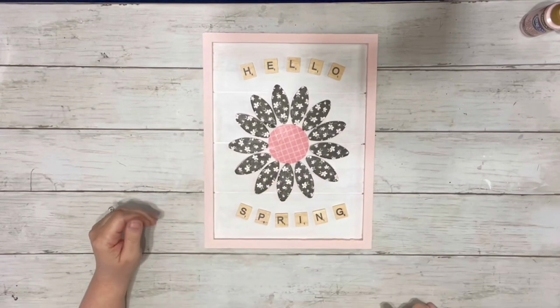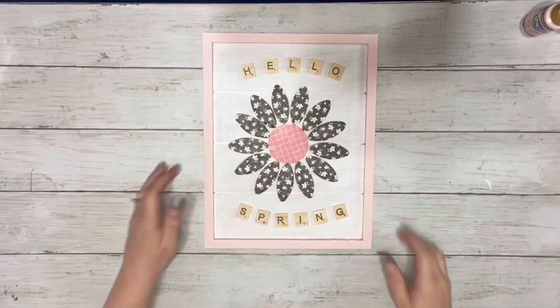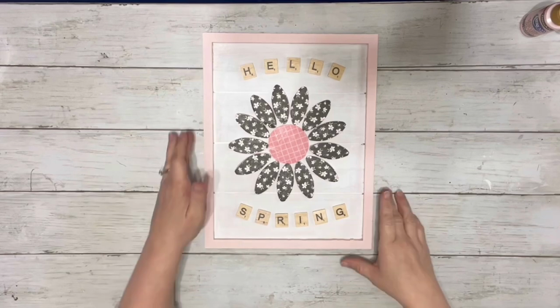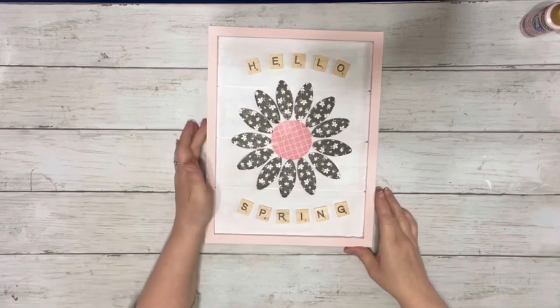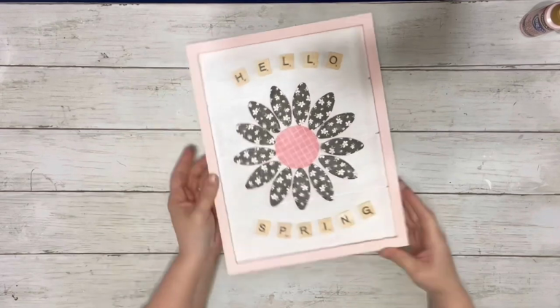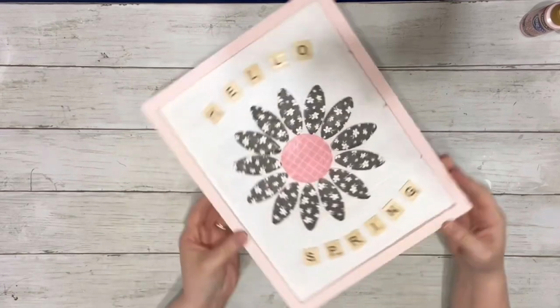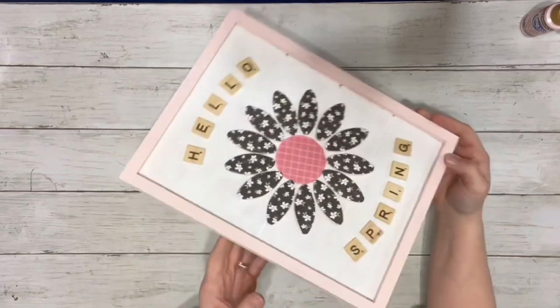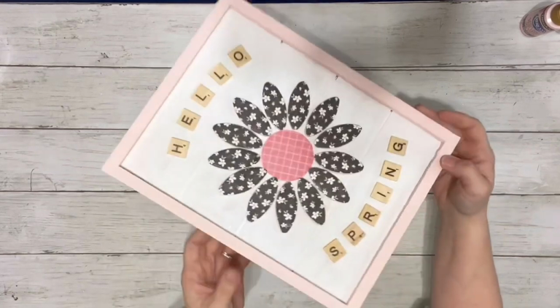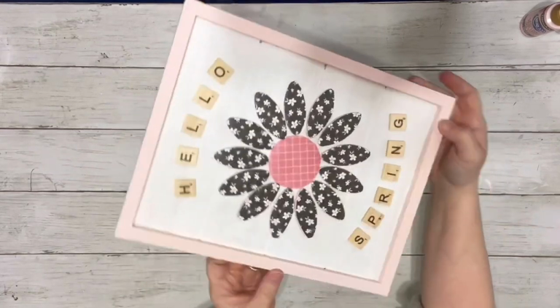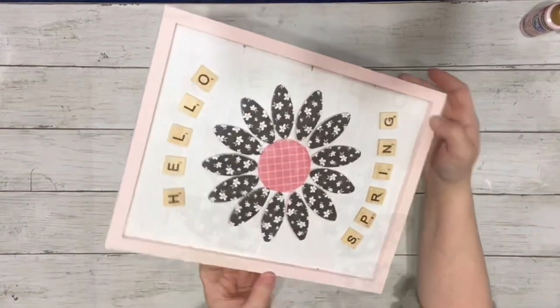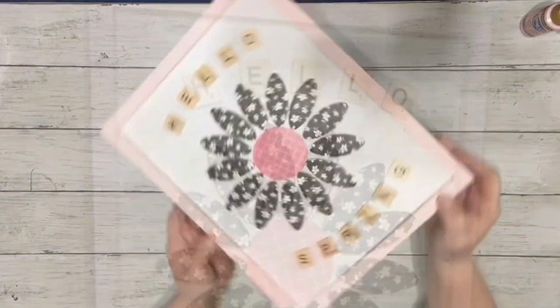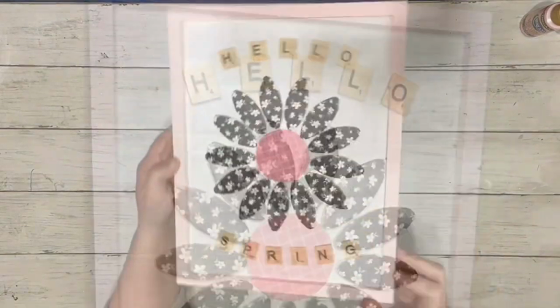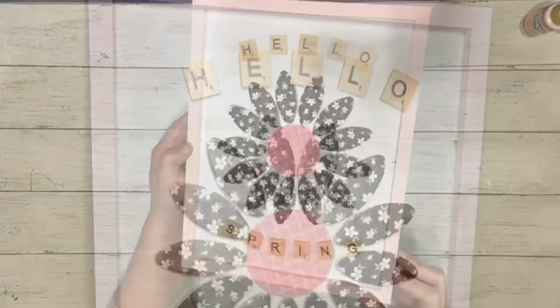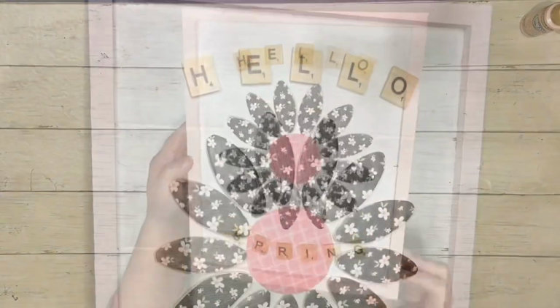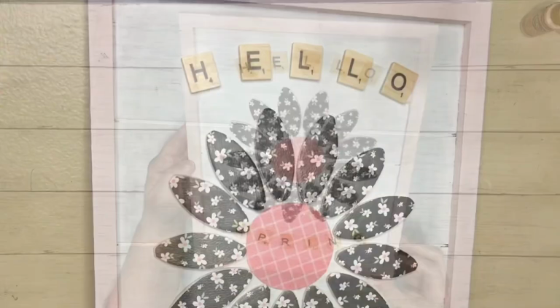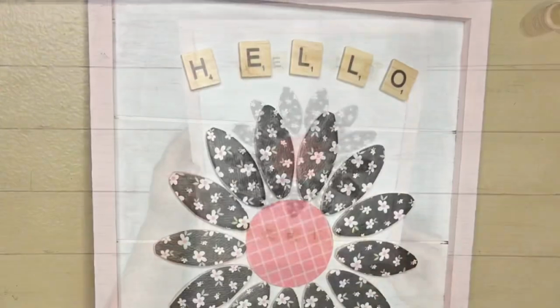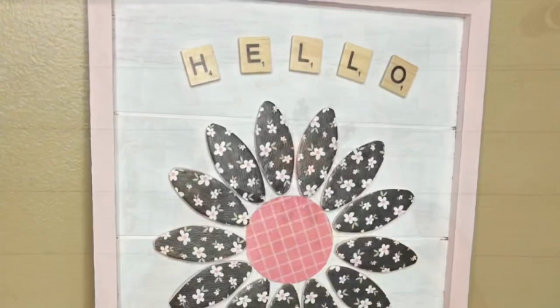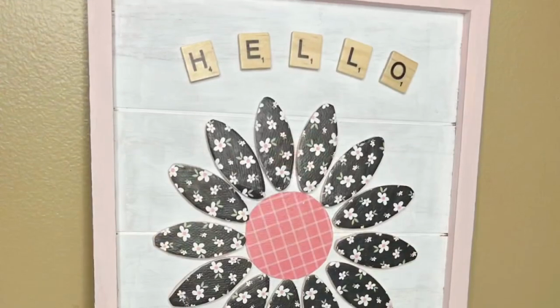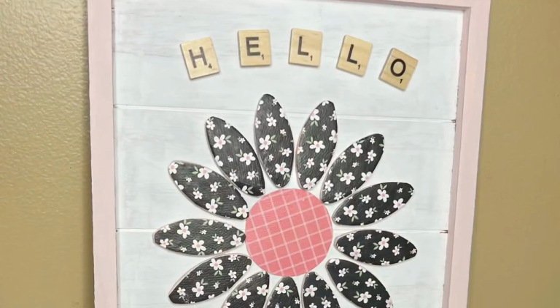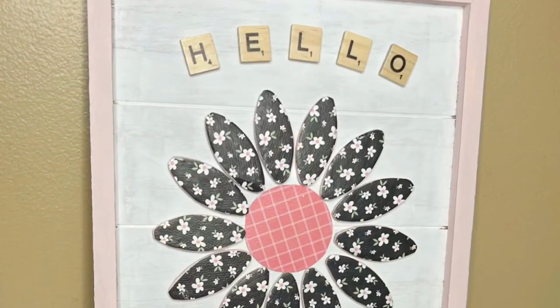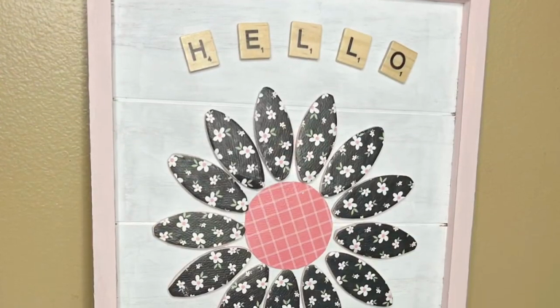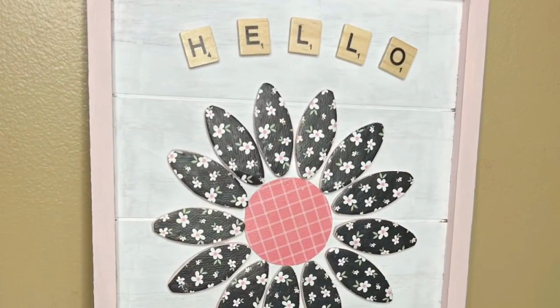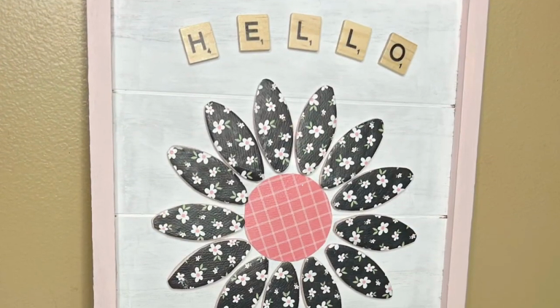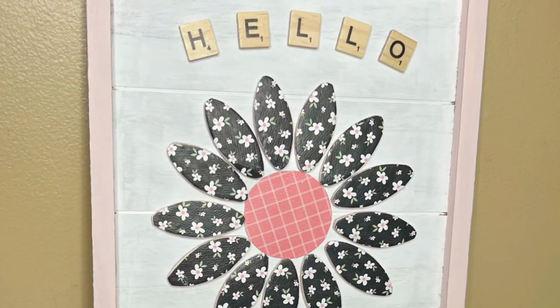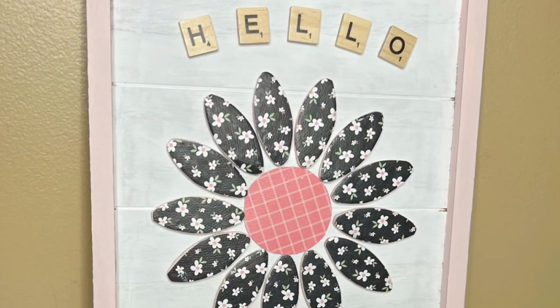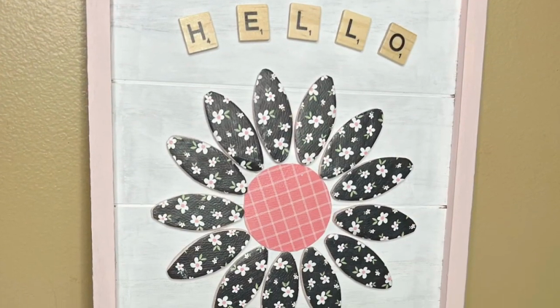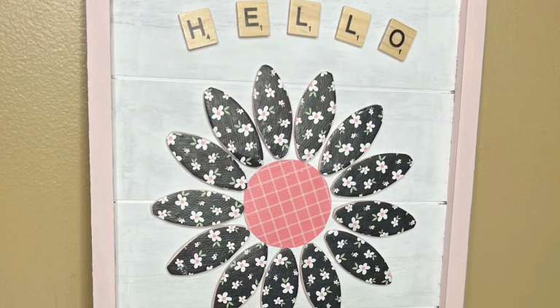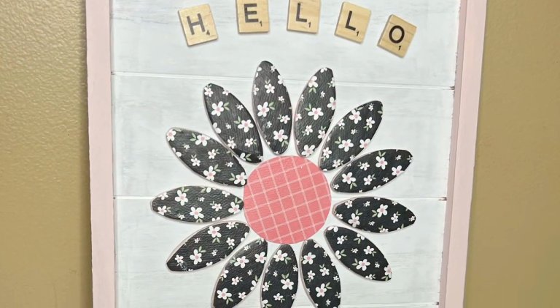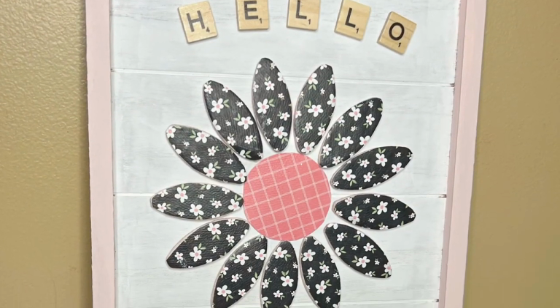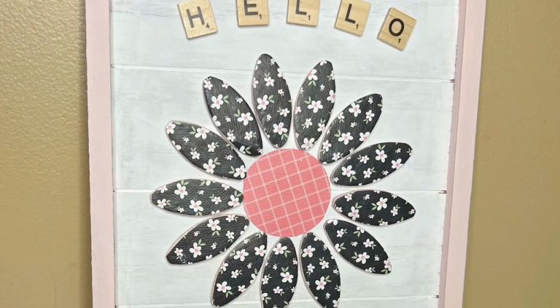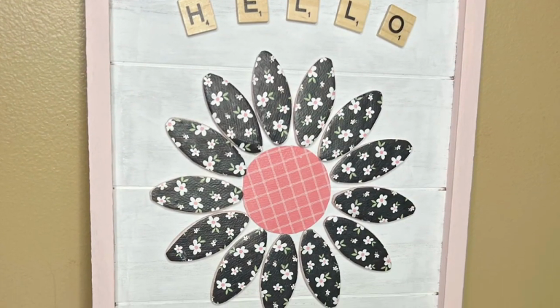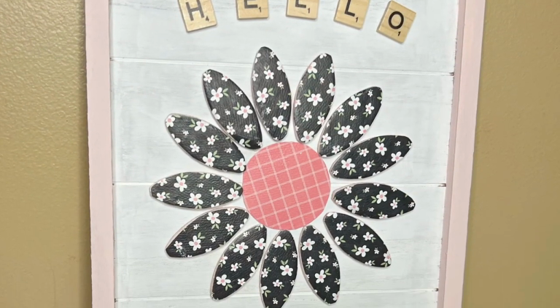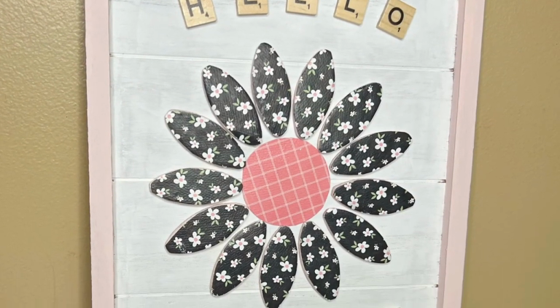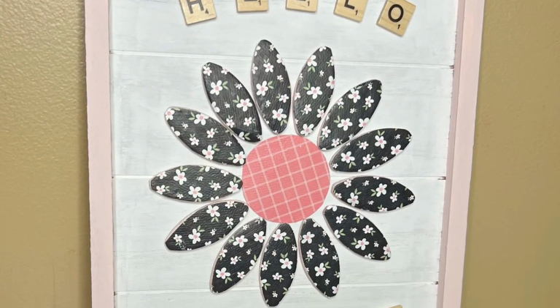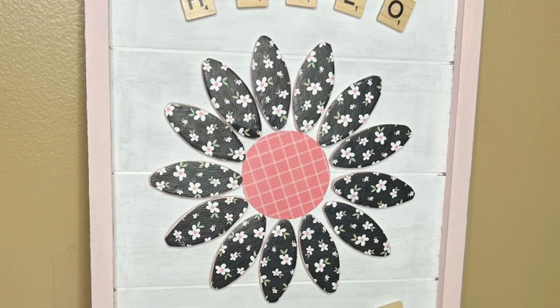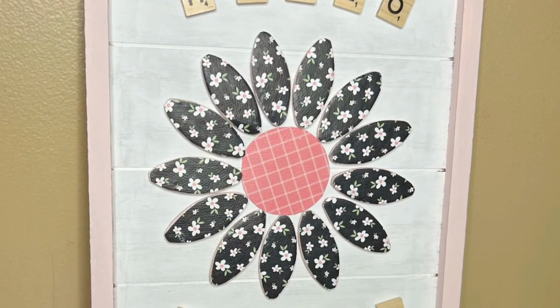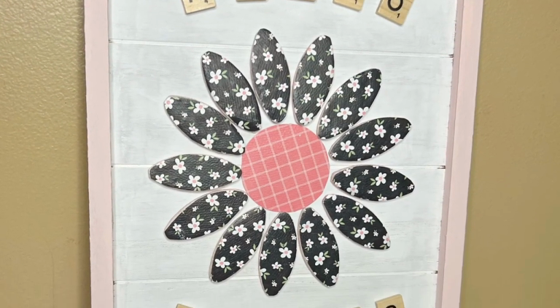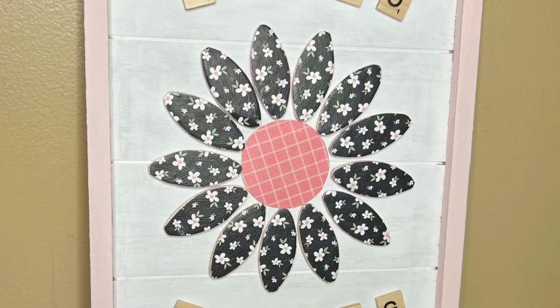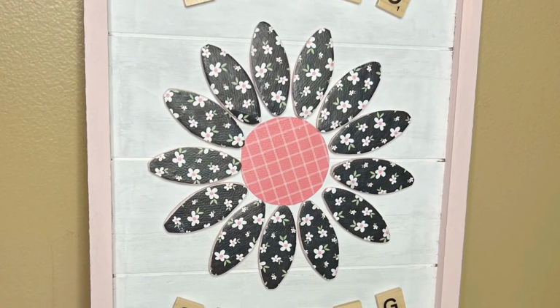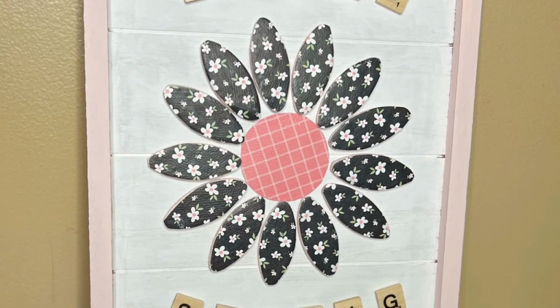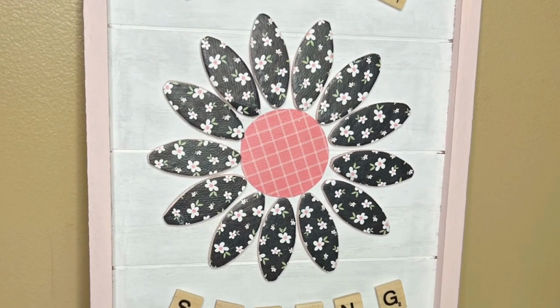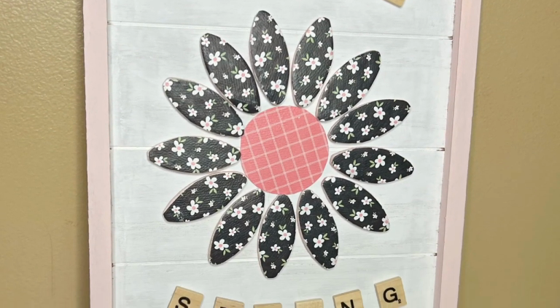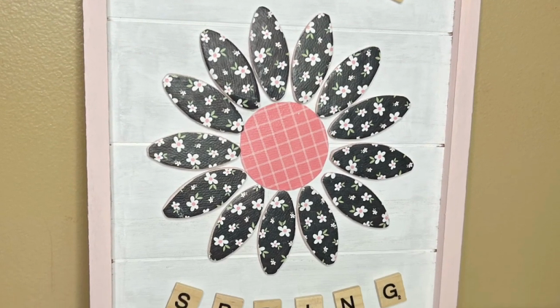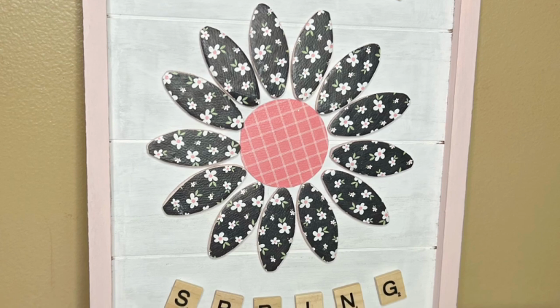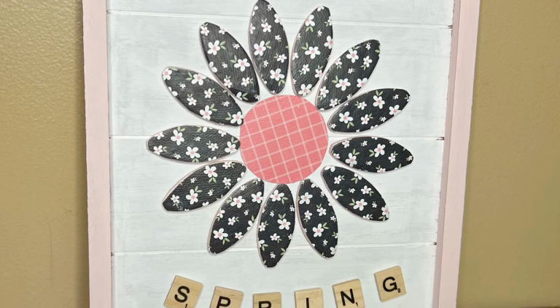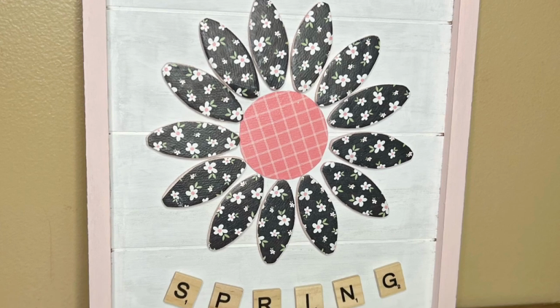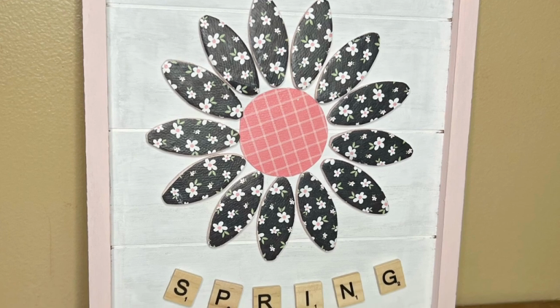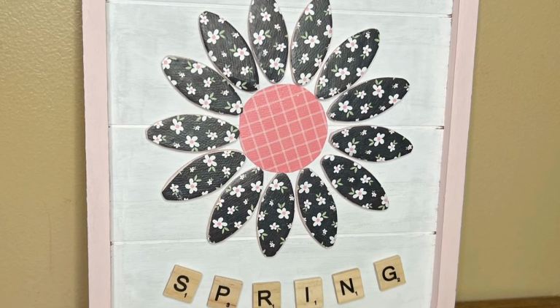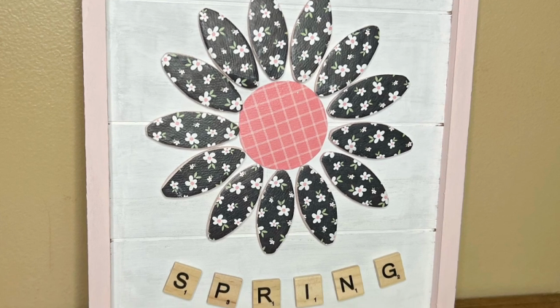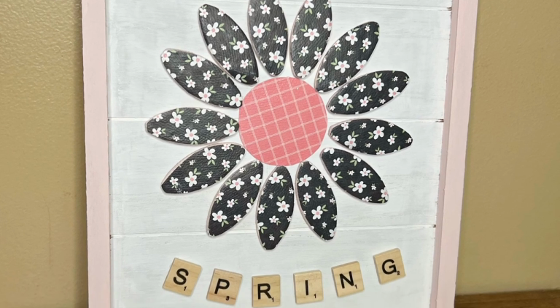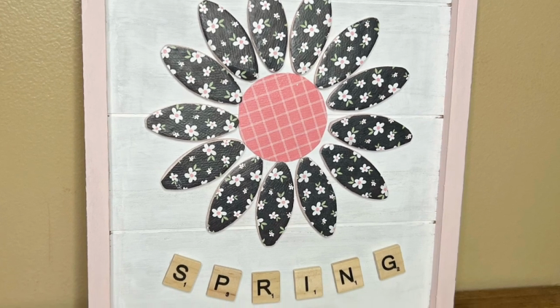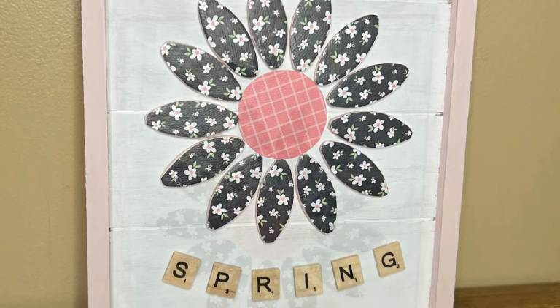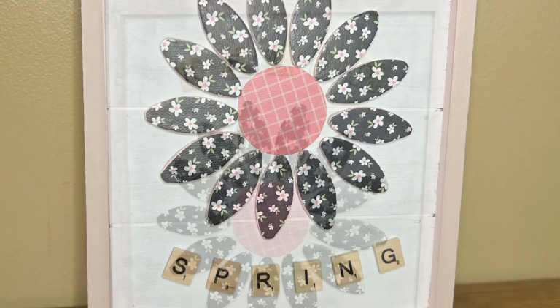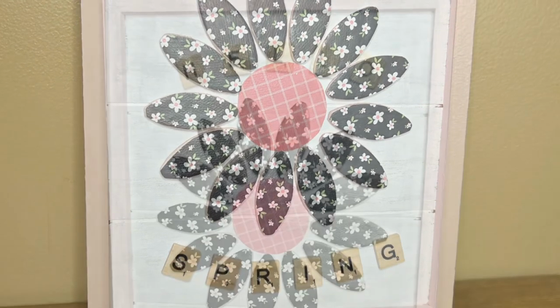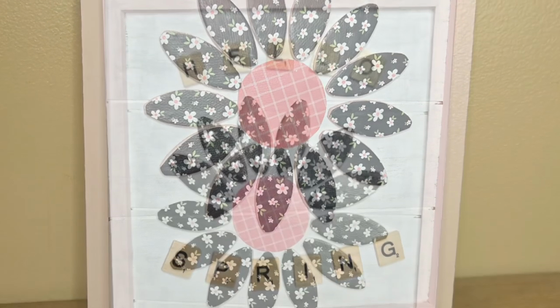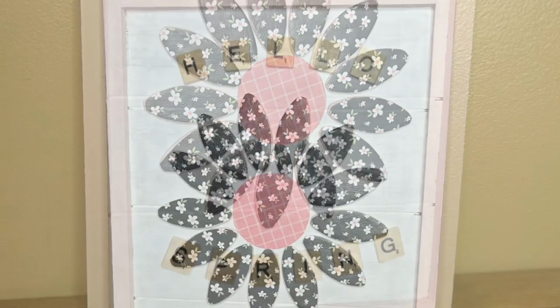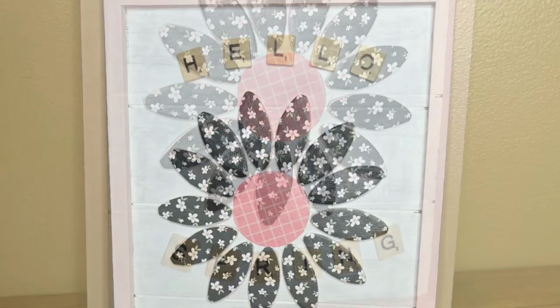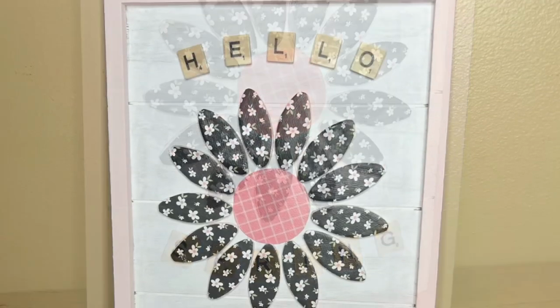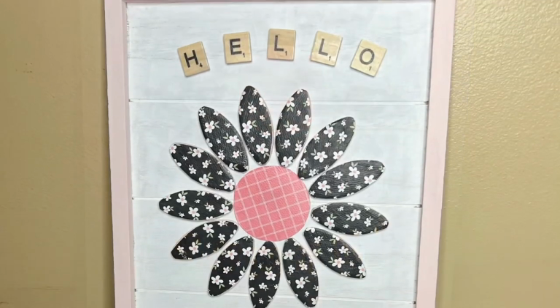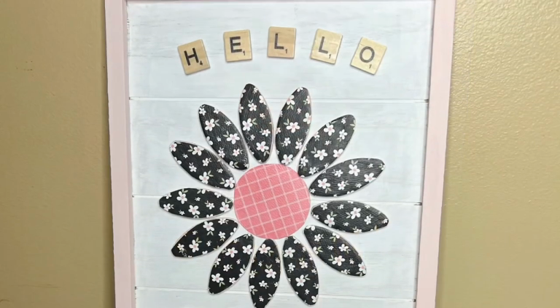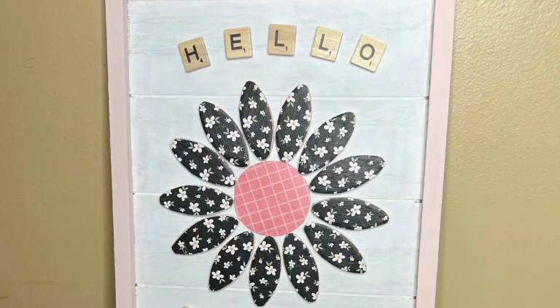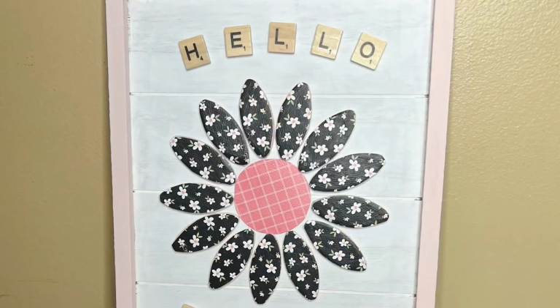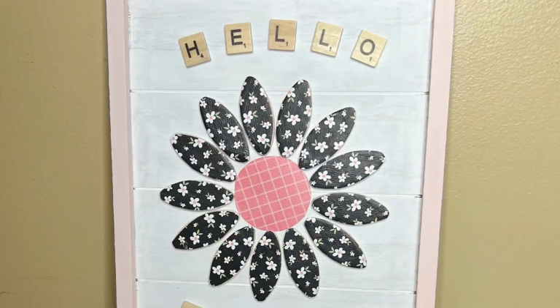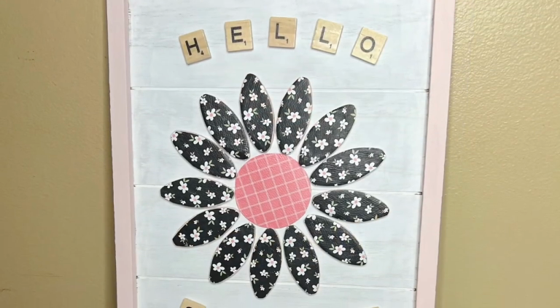And that is it! I just adore how this turned out — I think it looks so cute. Thank you guys so much for watching and I hope you enjoyed the video.